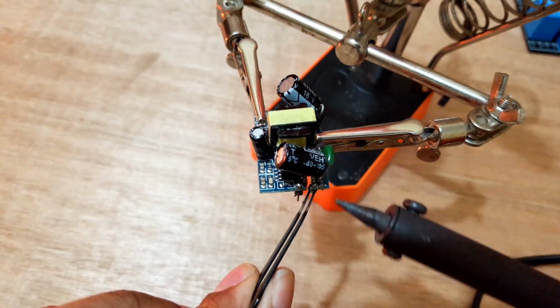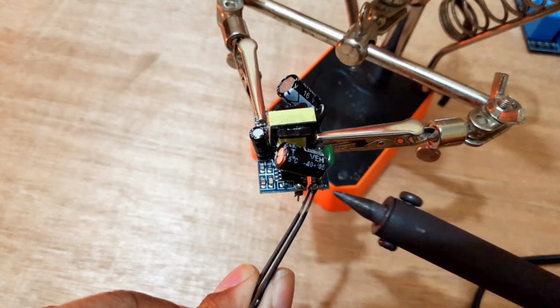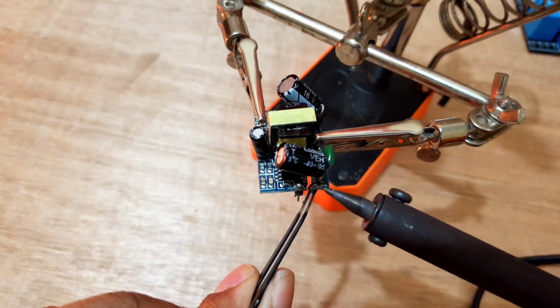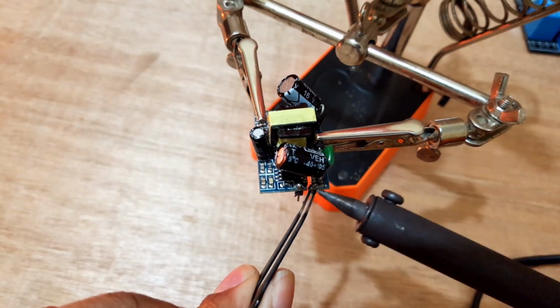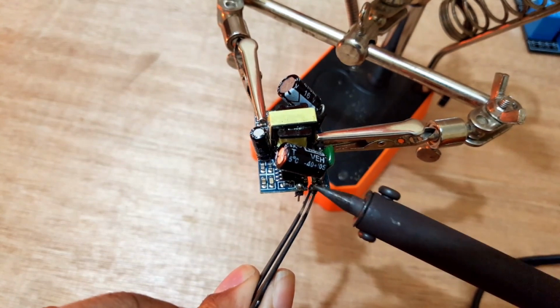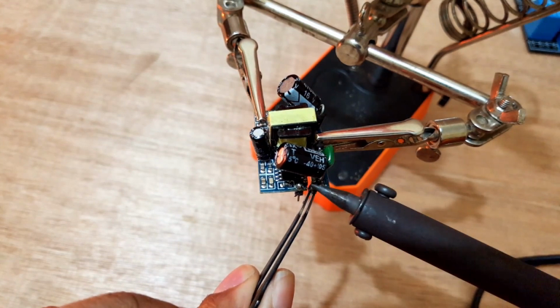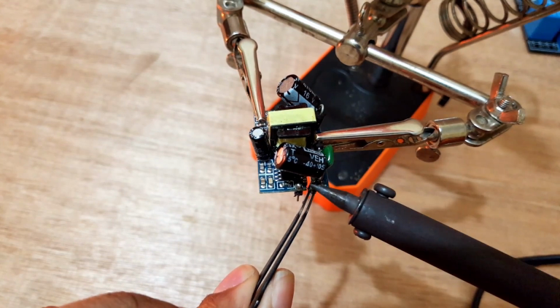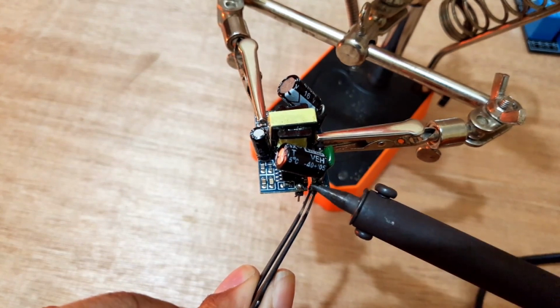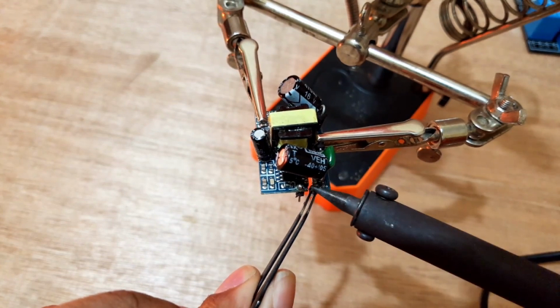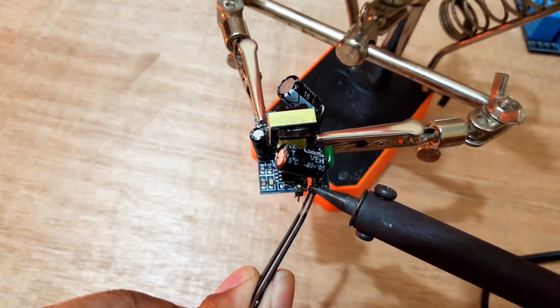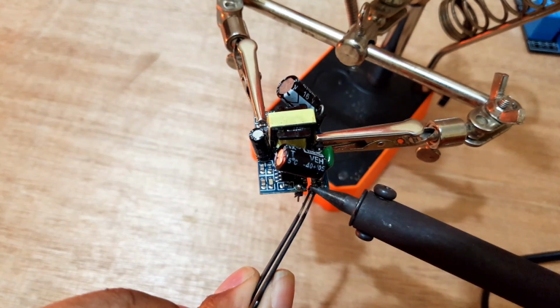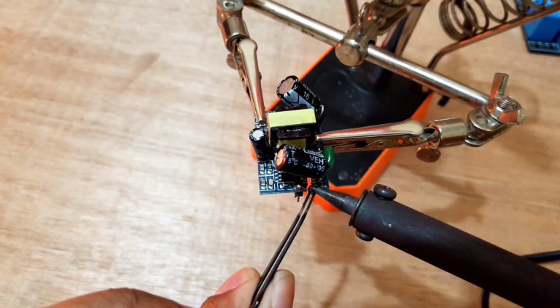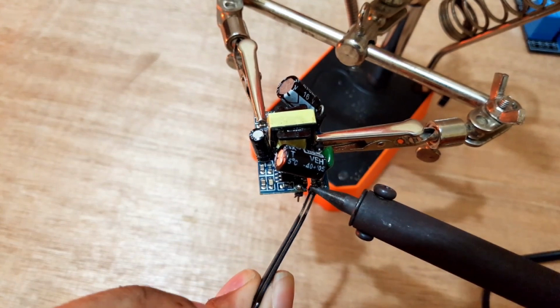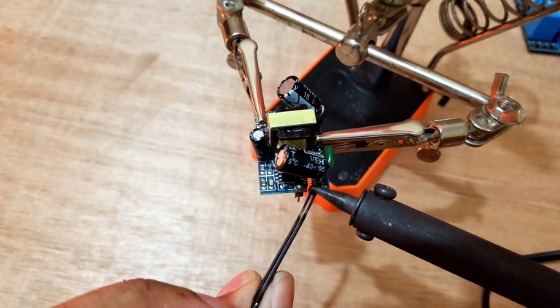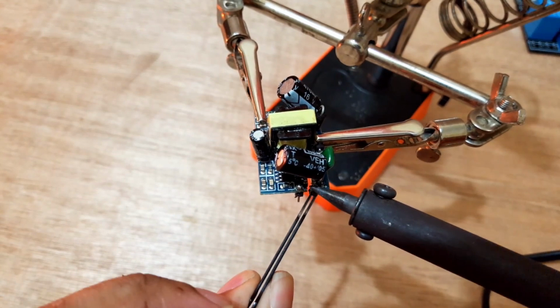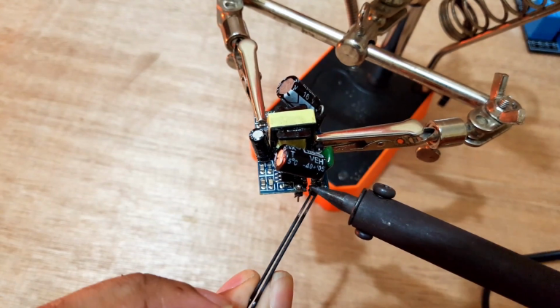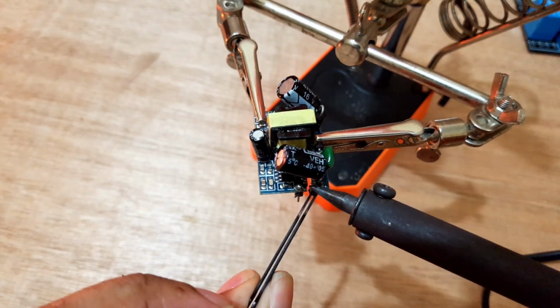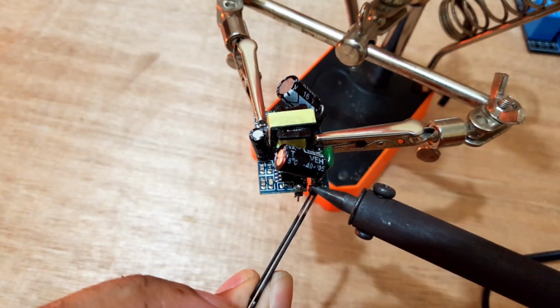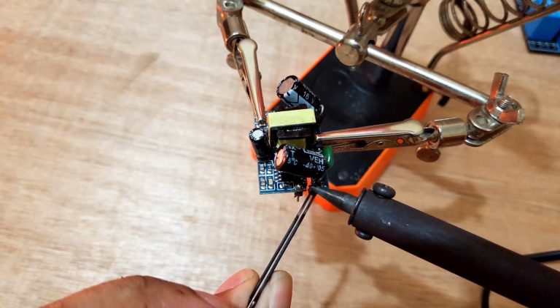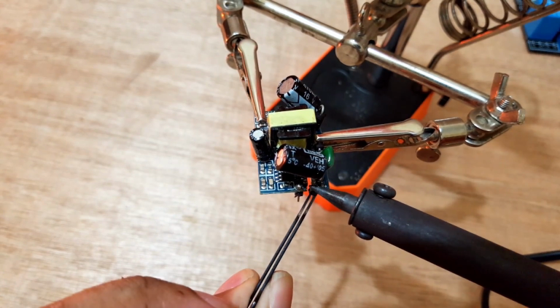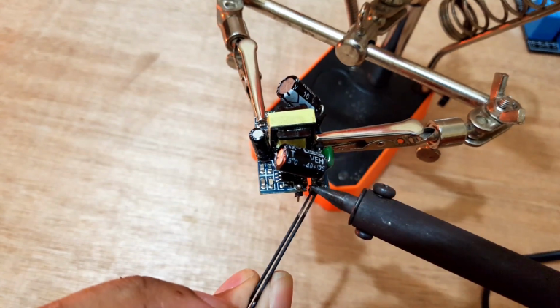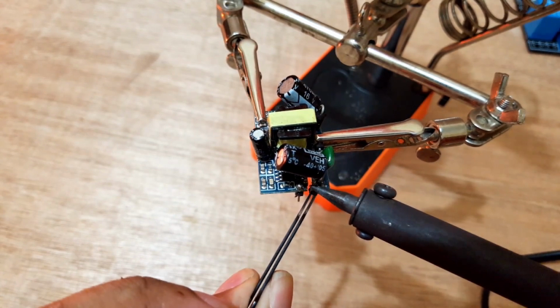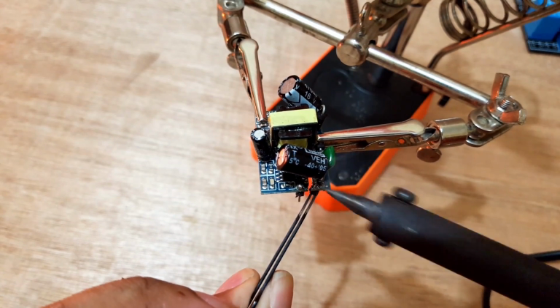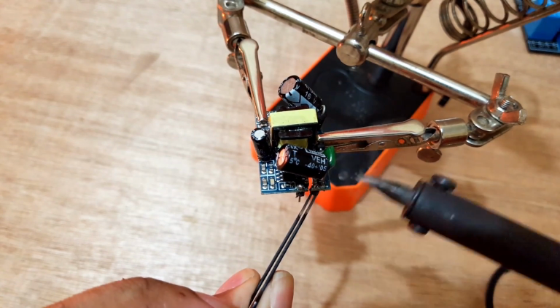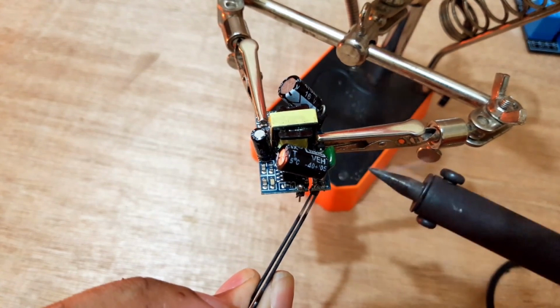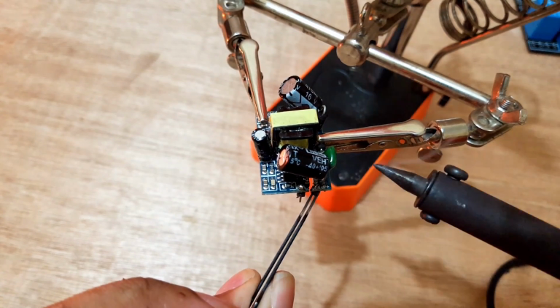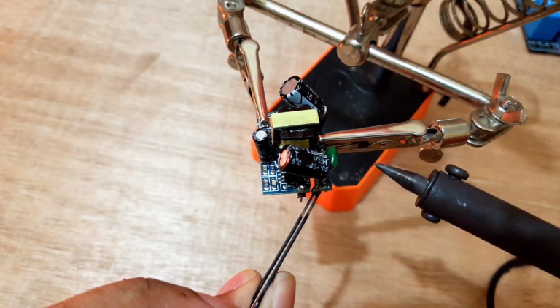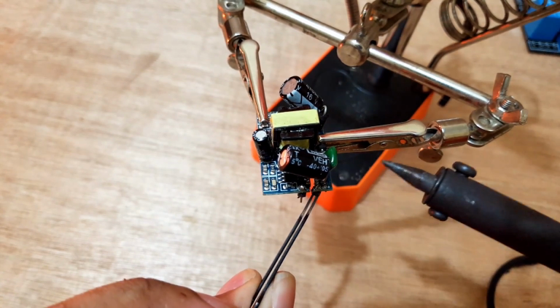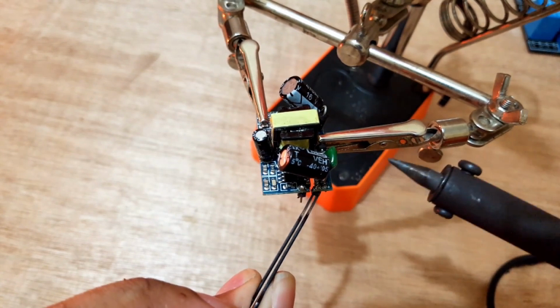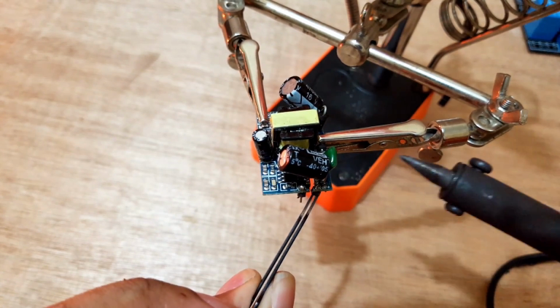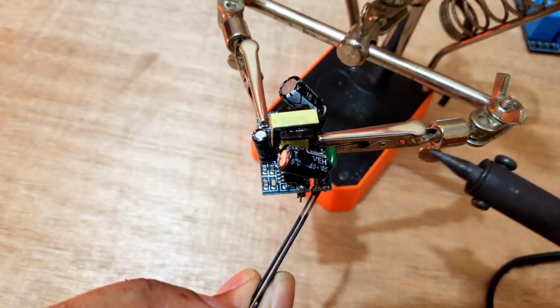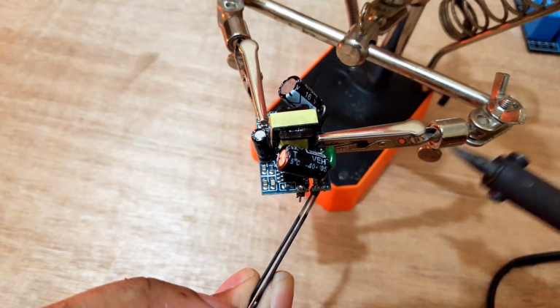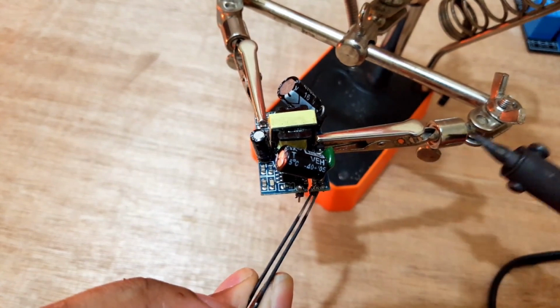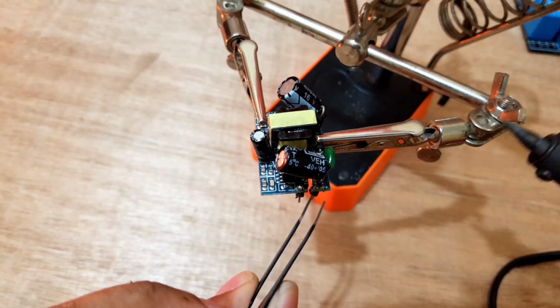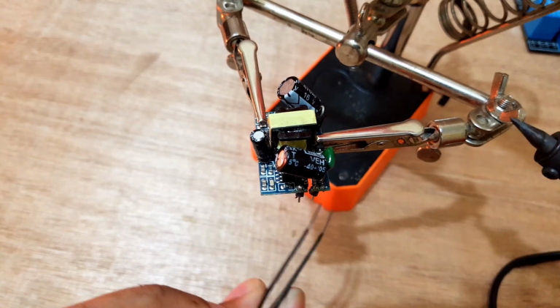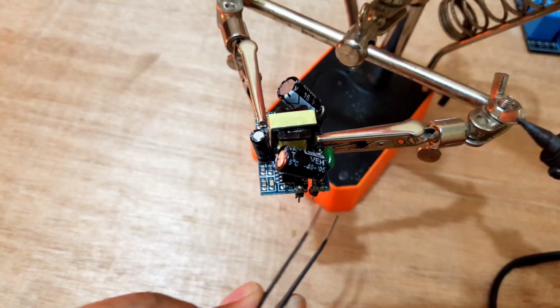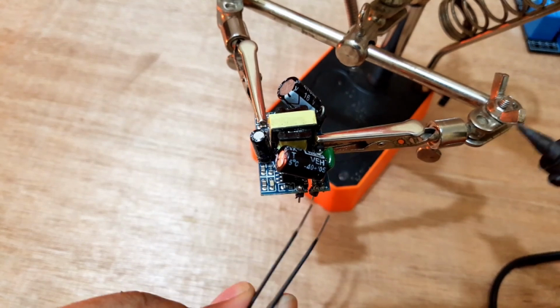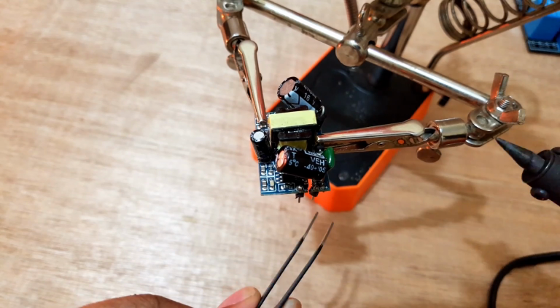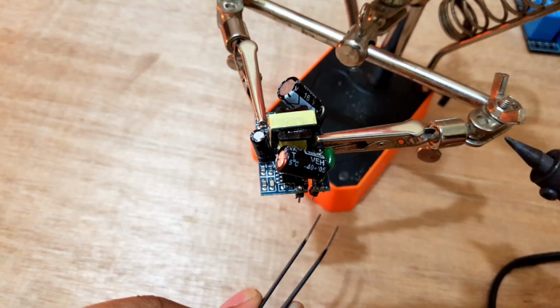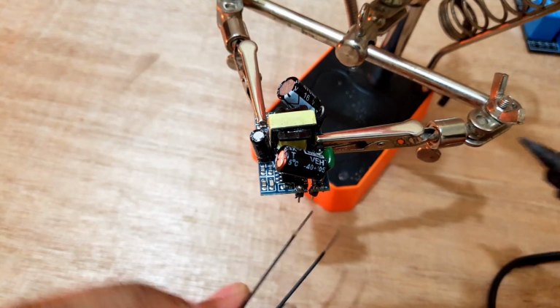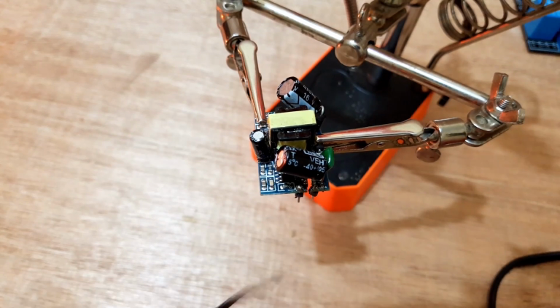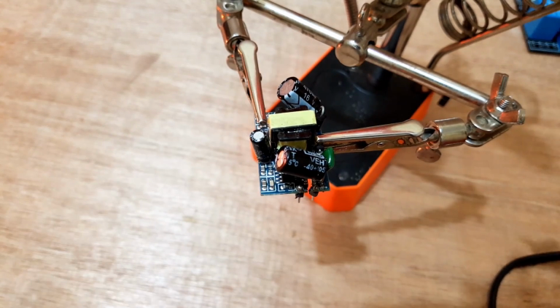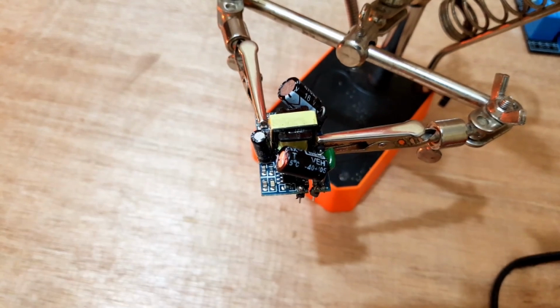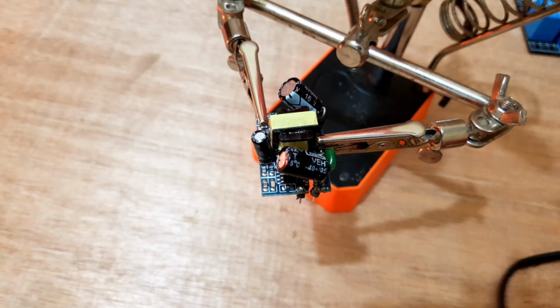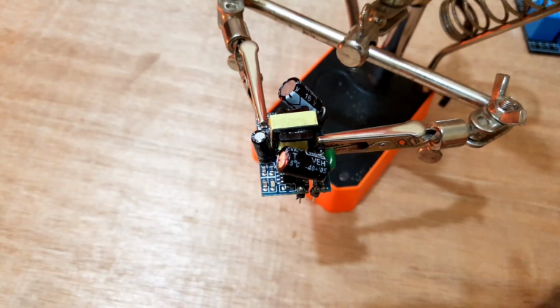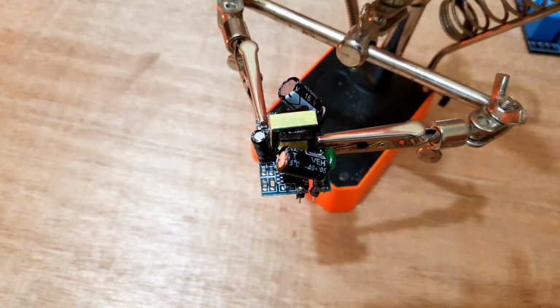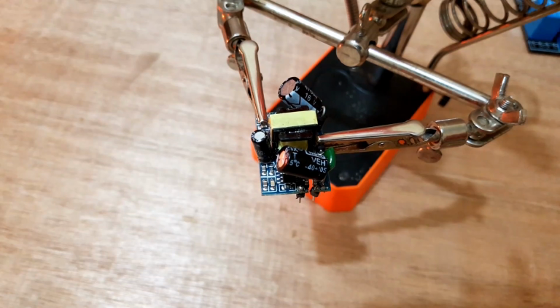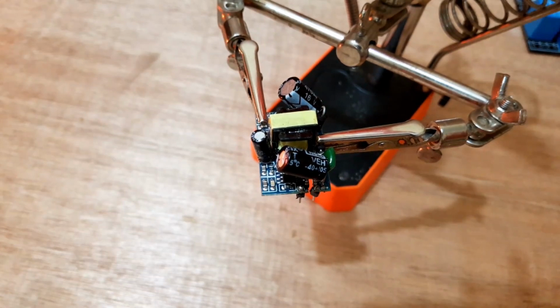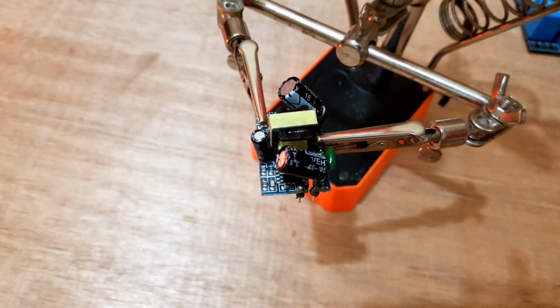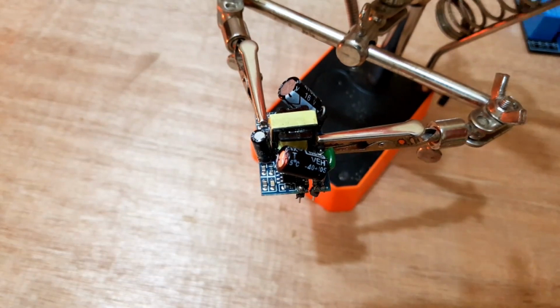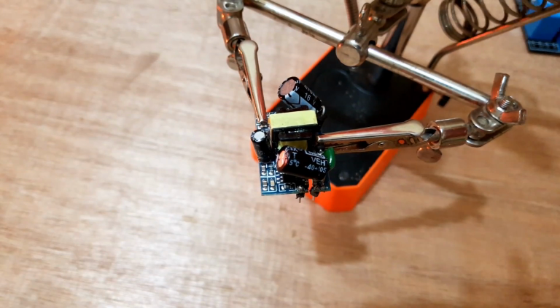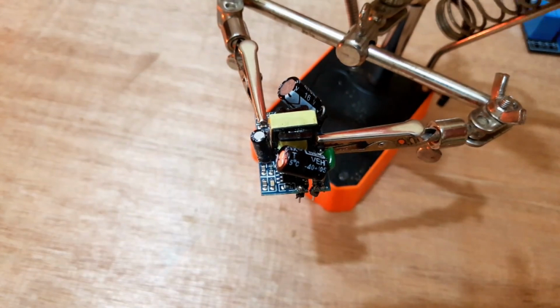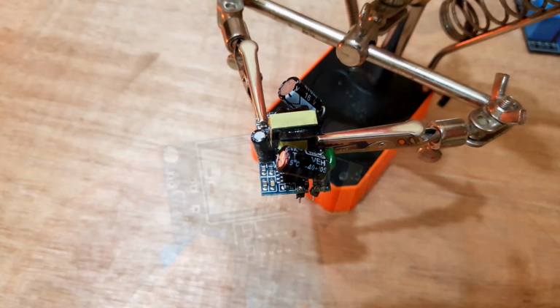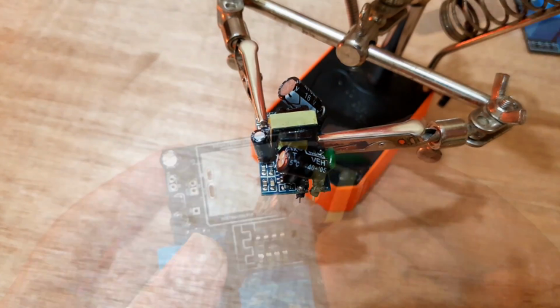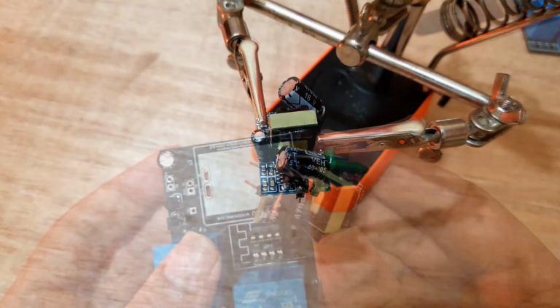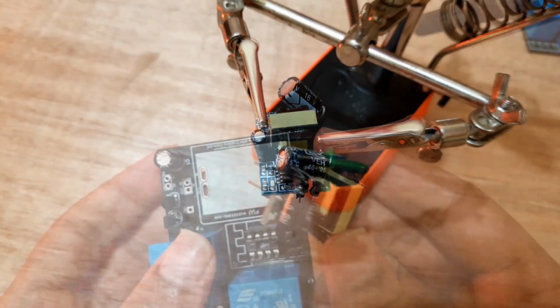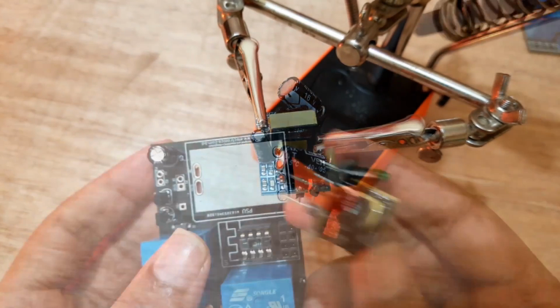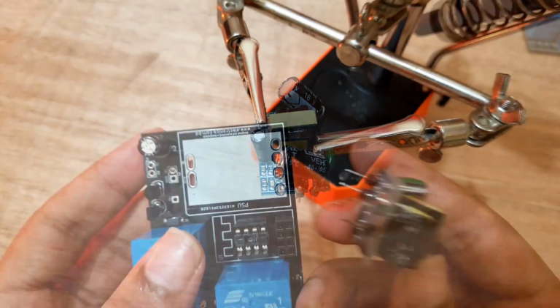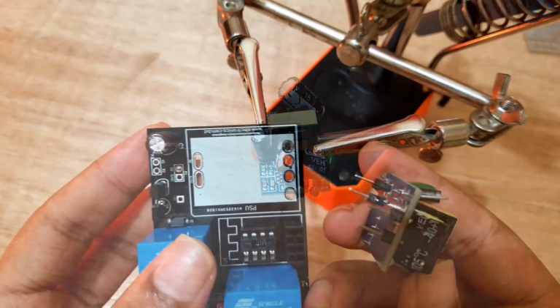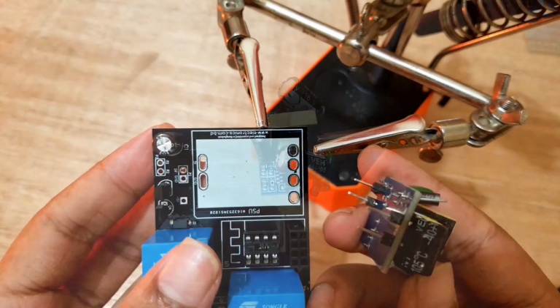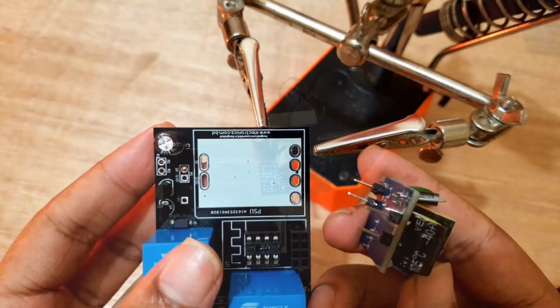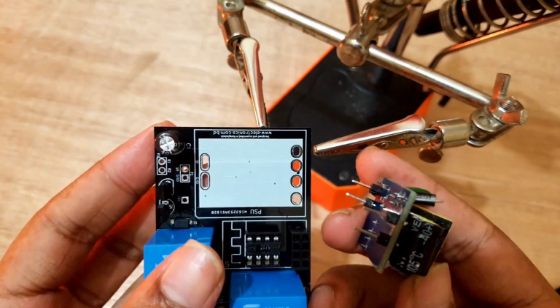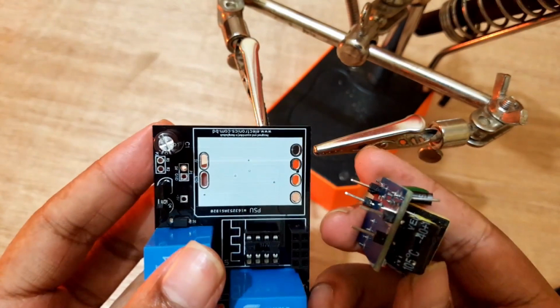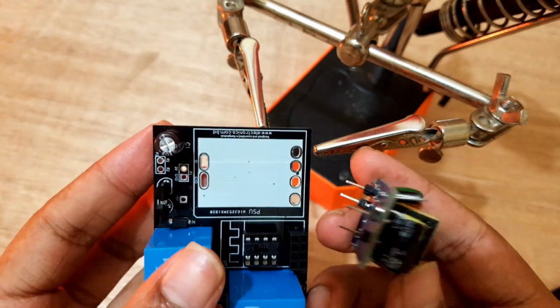Finally, I will solder the header pins to the power supply module and then I will solder the power supply module to the PCB board.